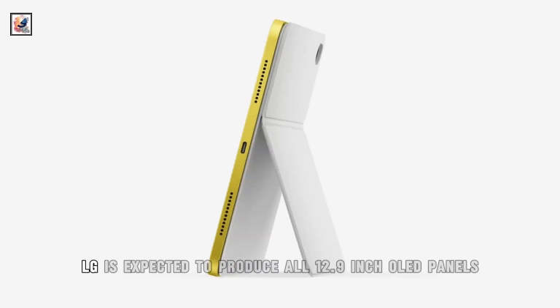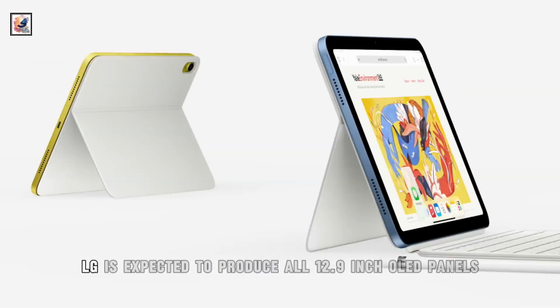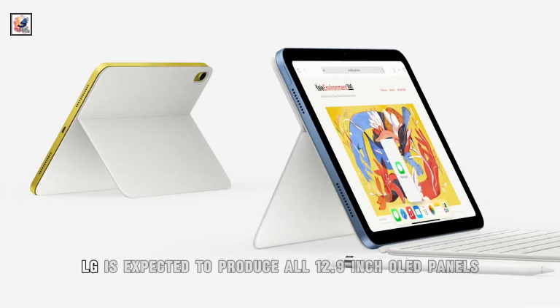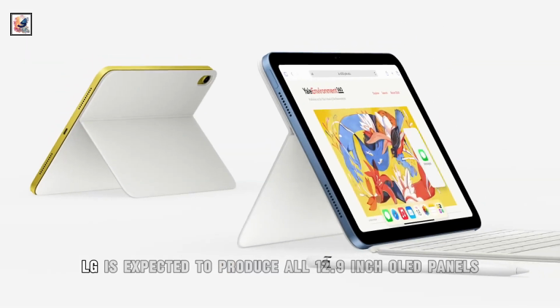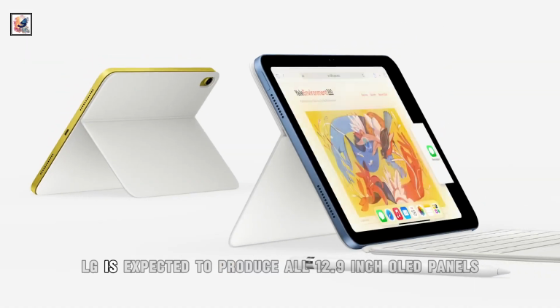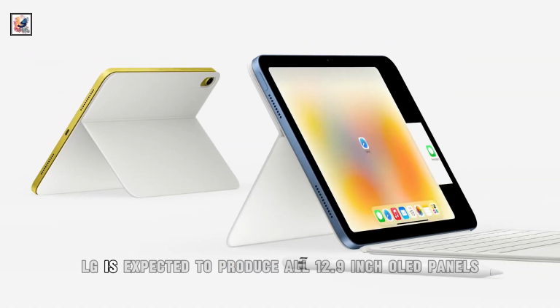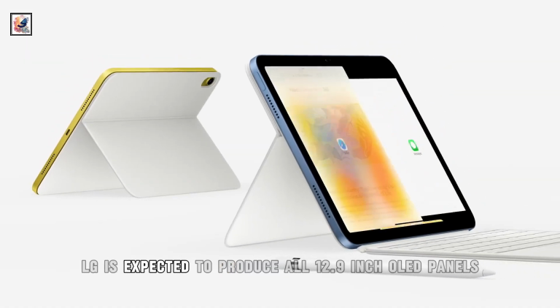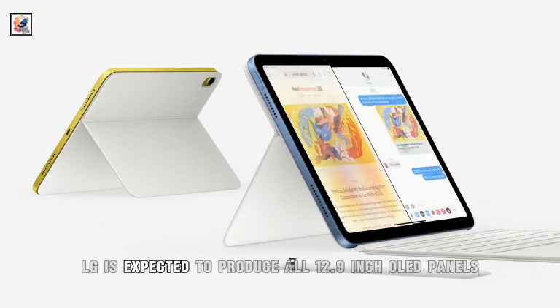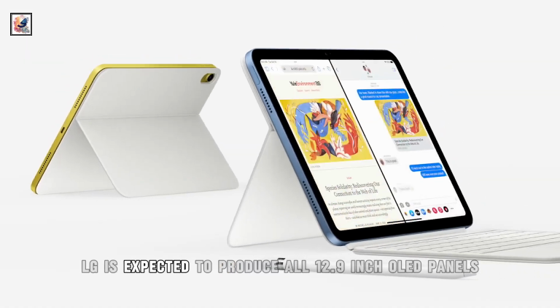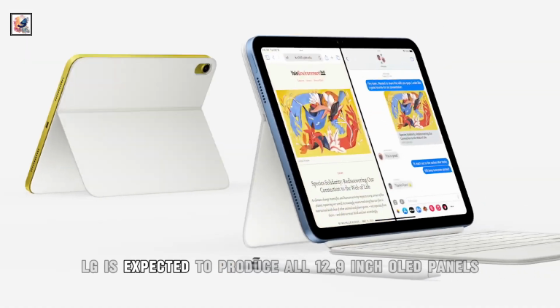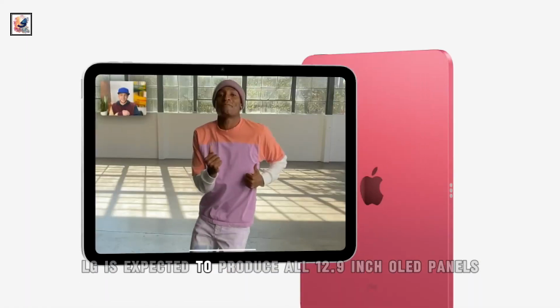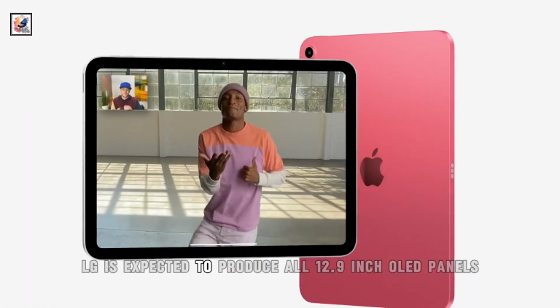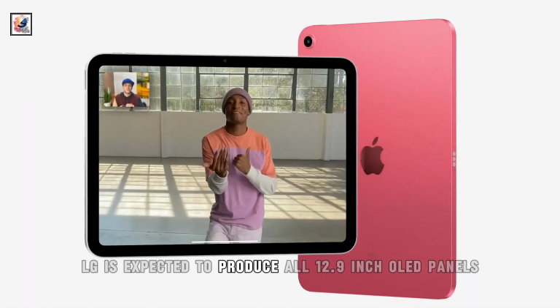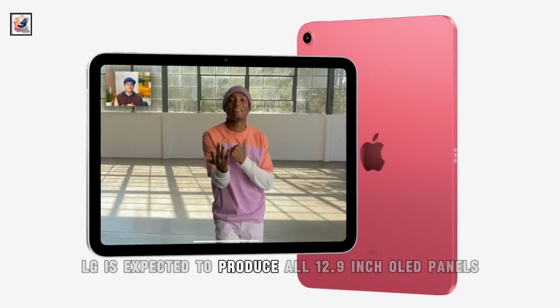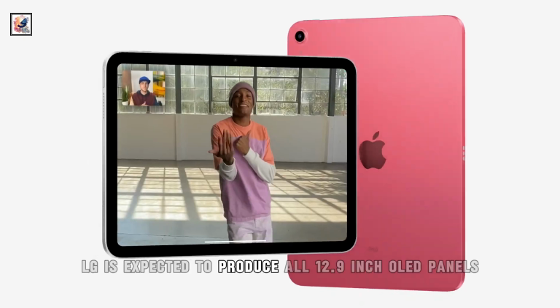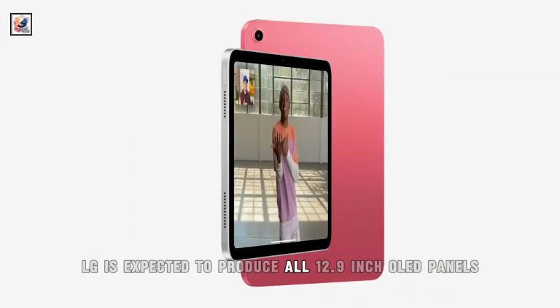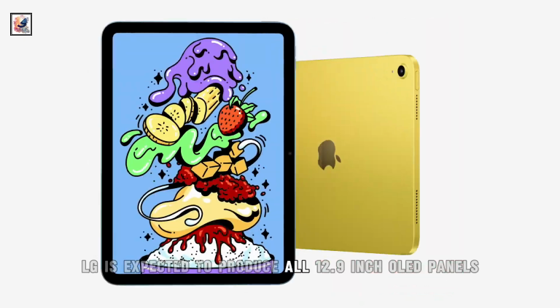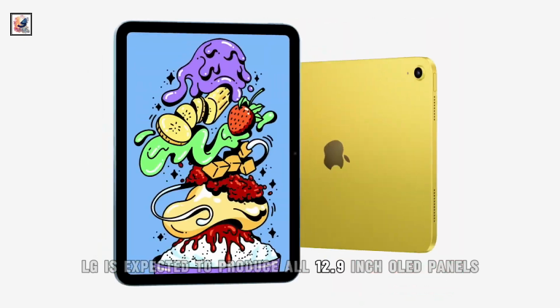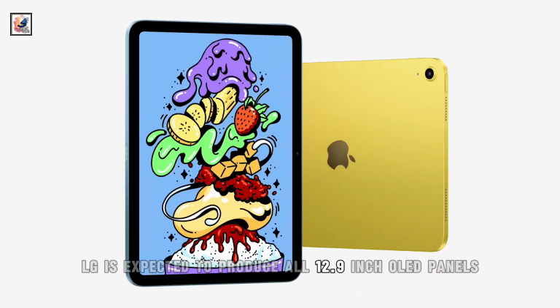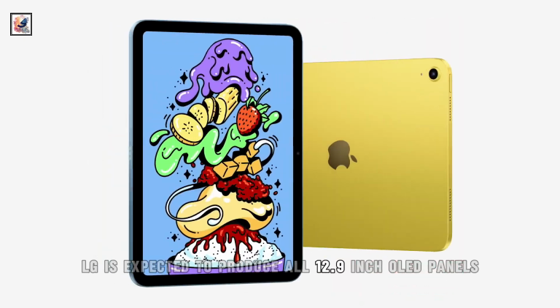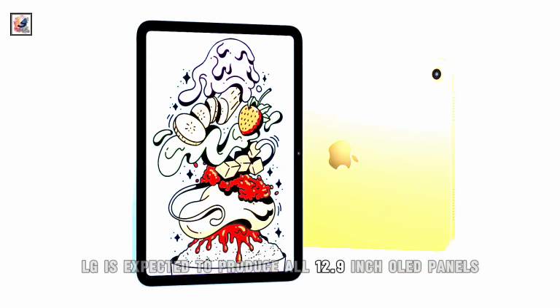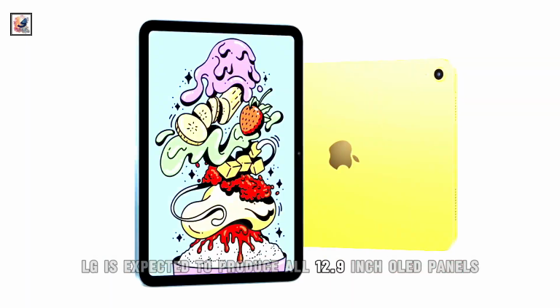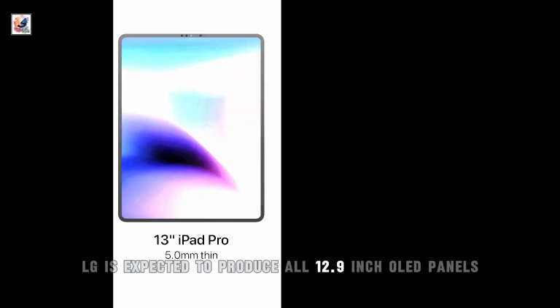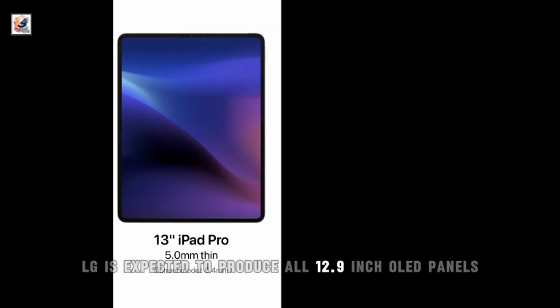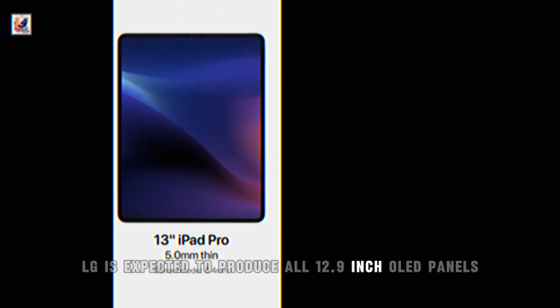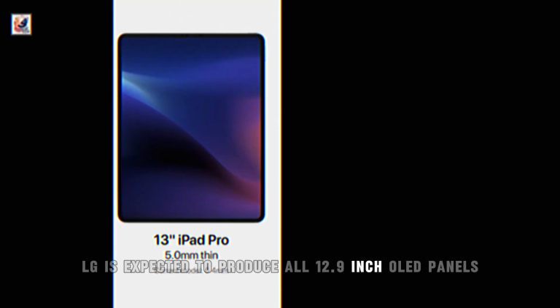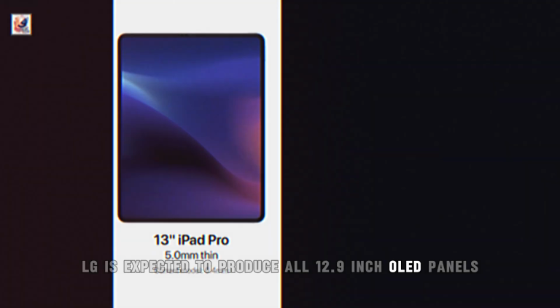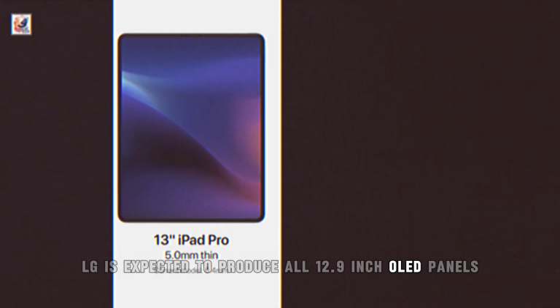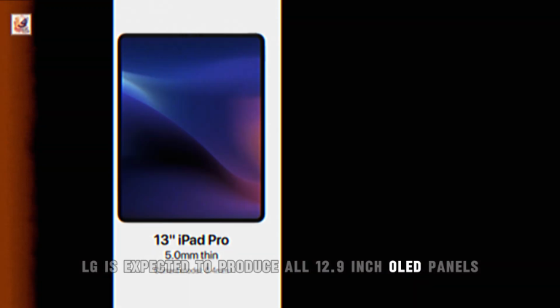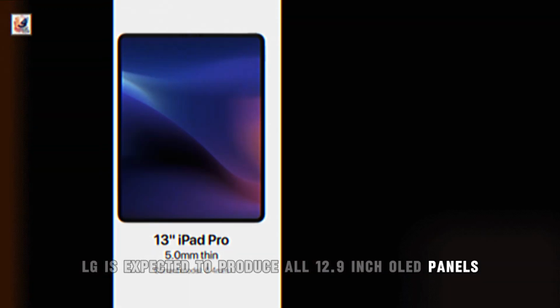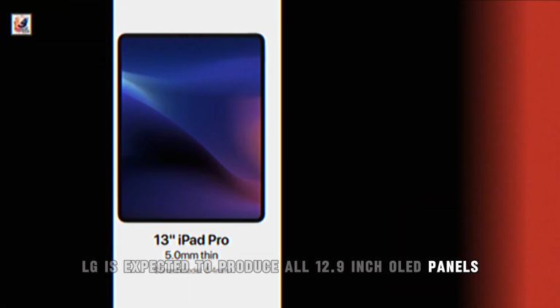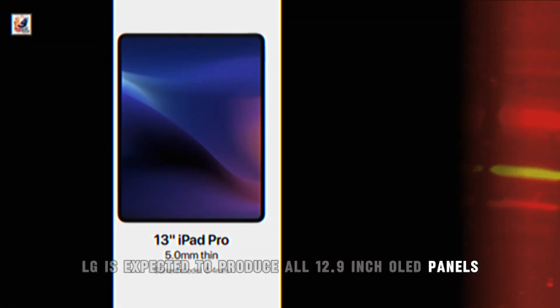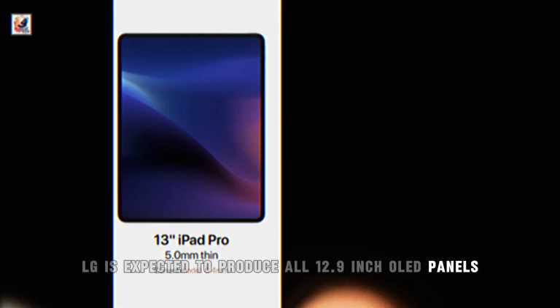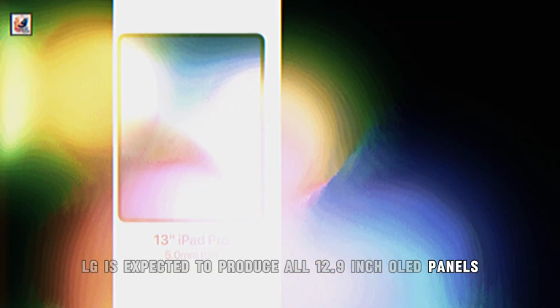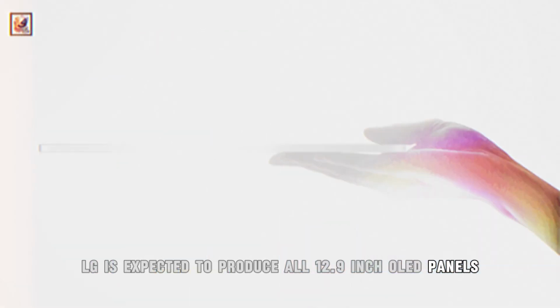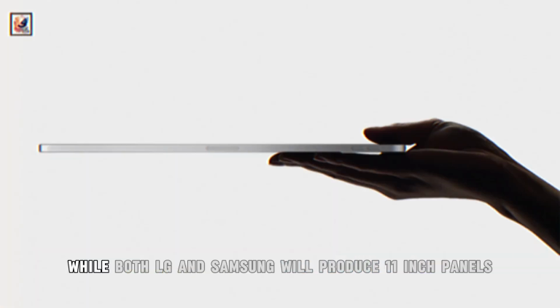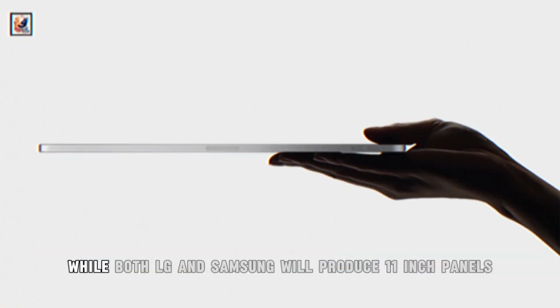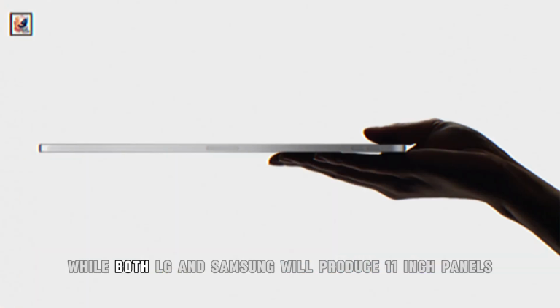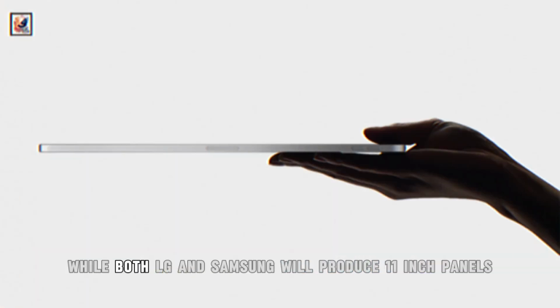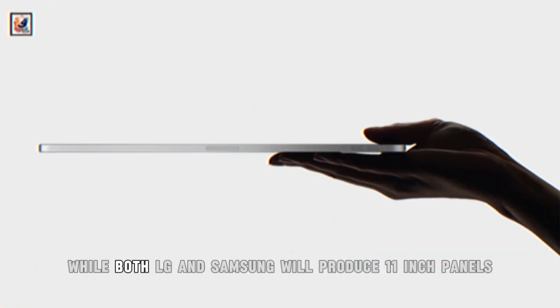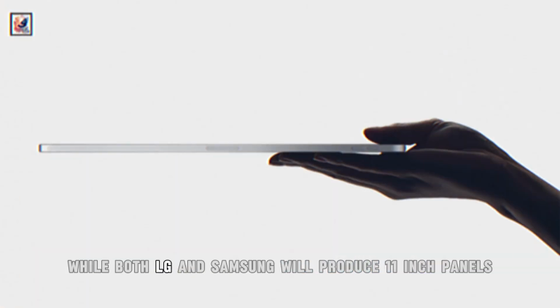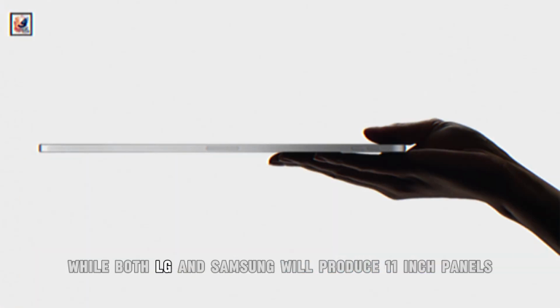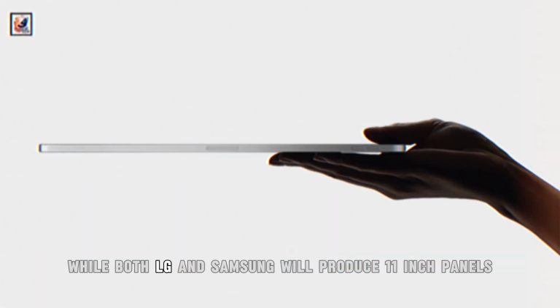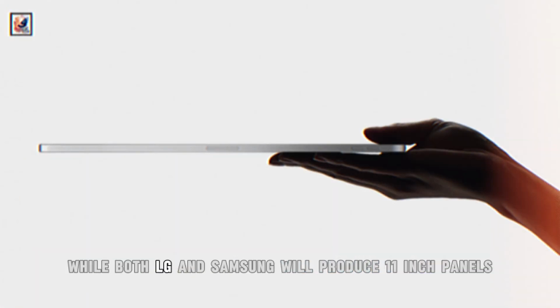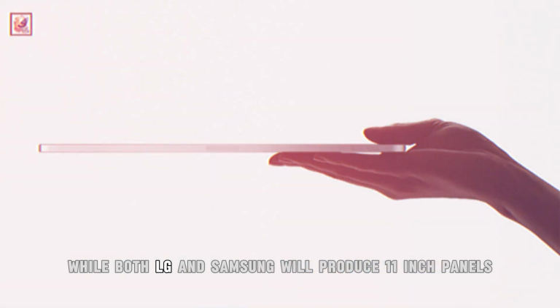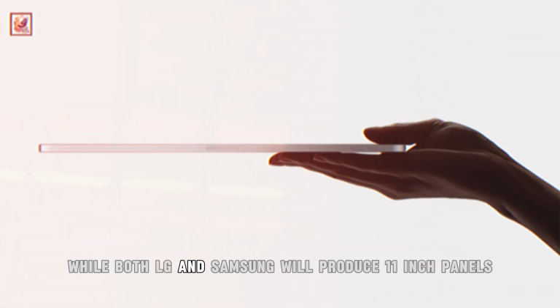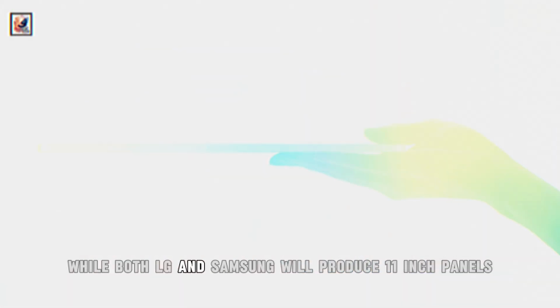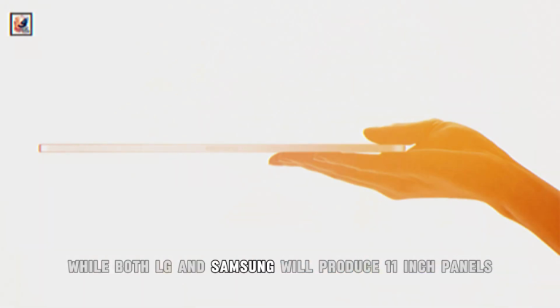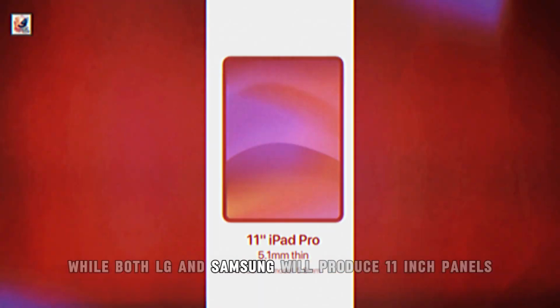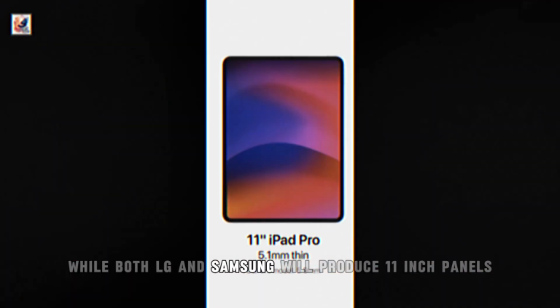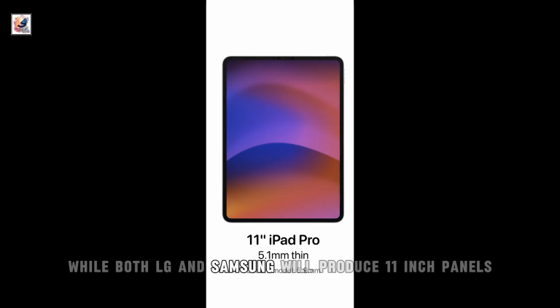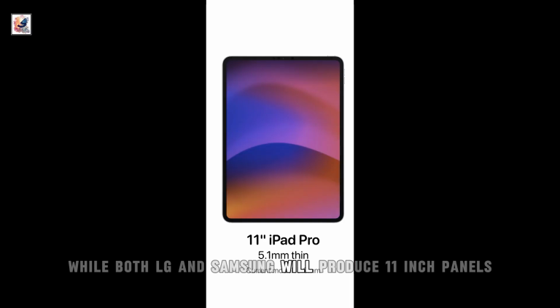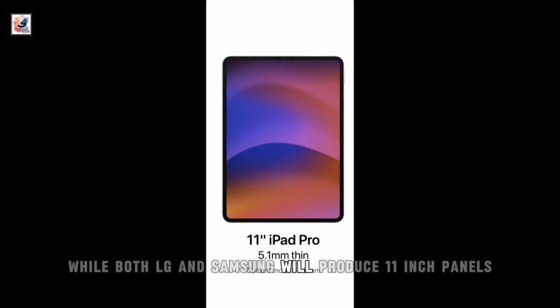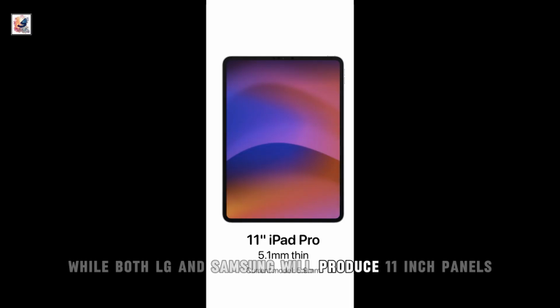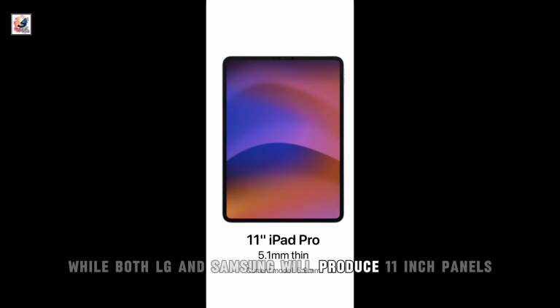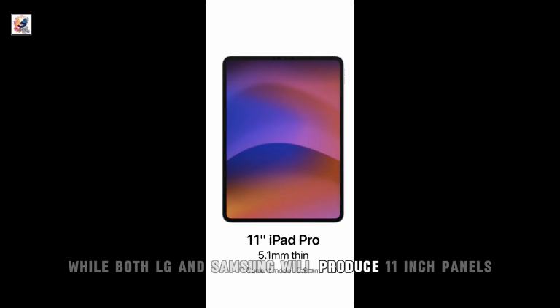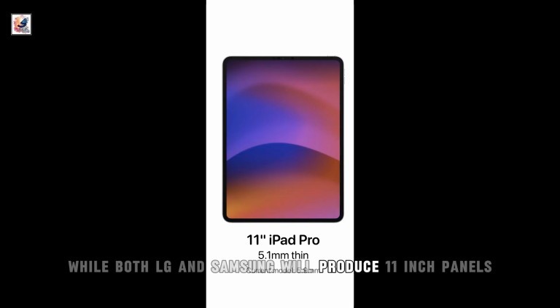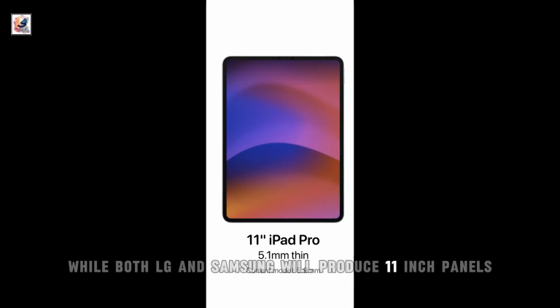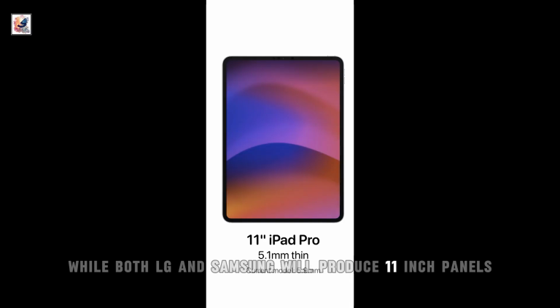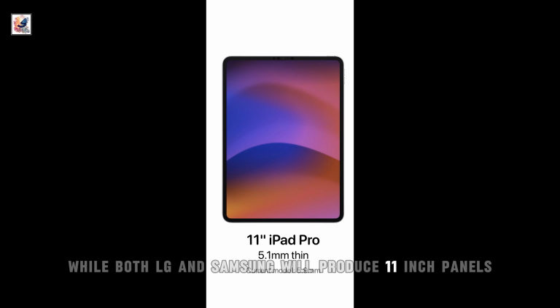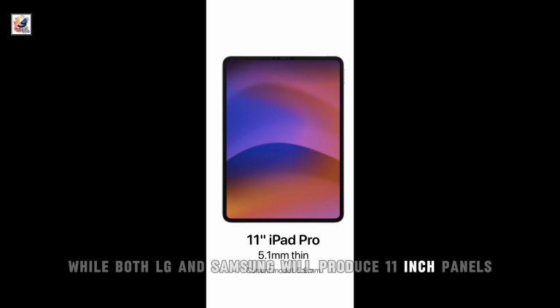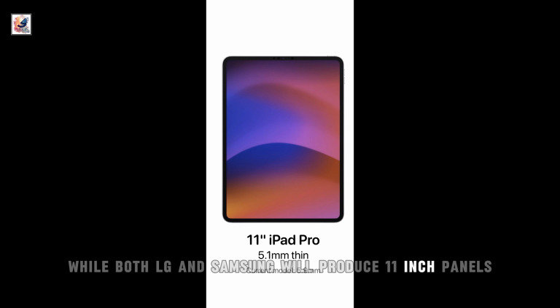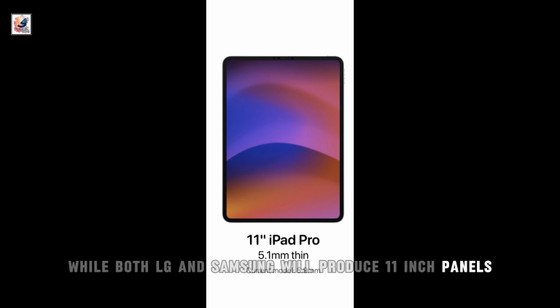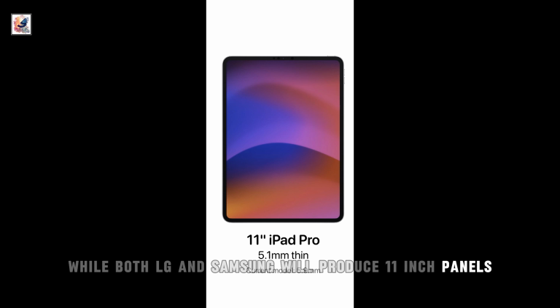LG is expected to produce all 12.9-inch OLED panels, while both LG and Samsung will produce 11-inch panels.